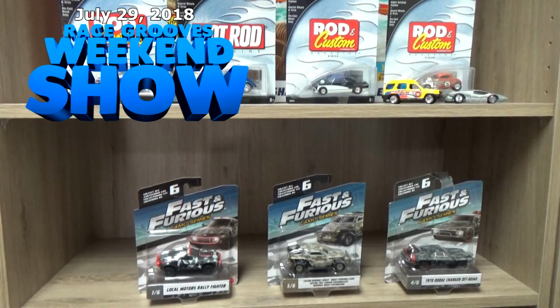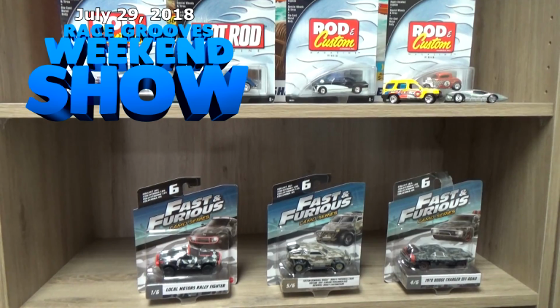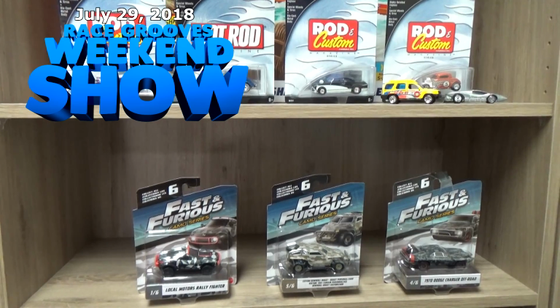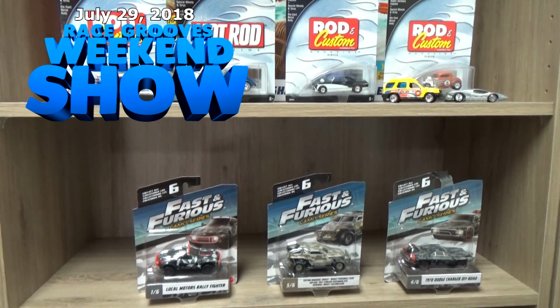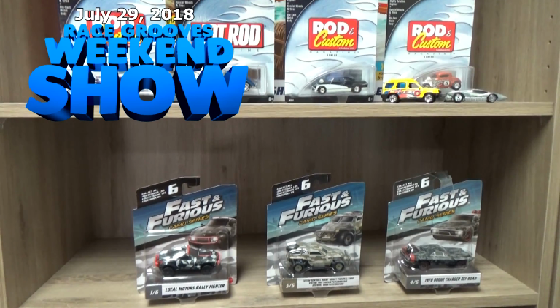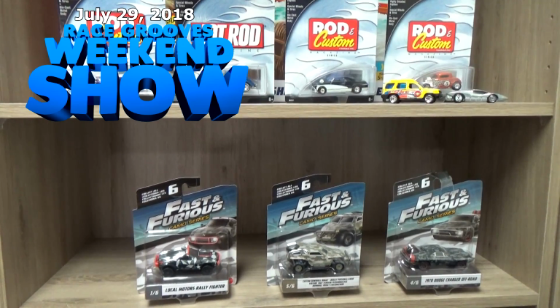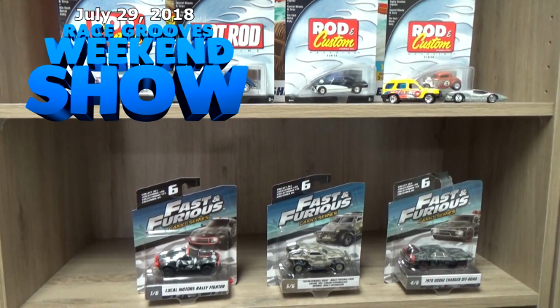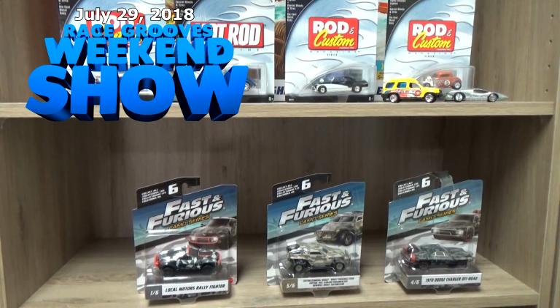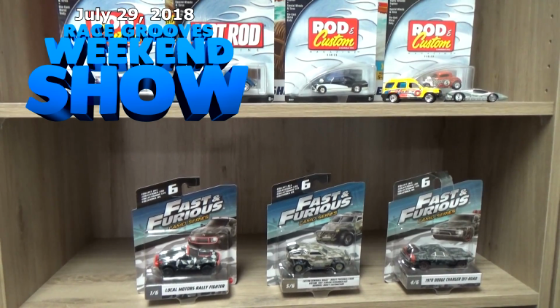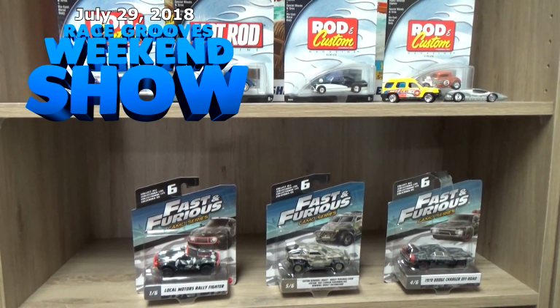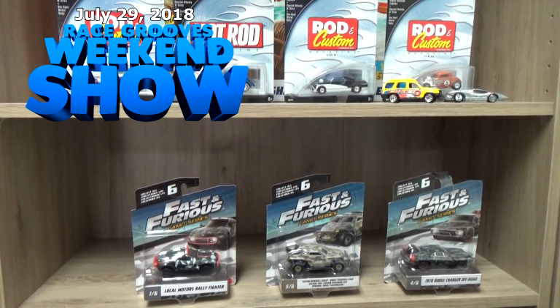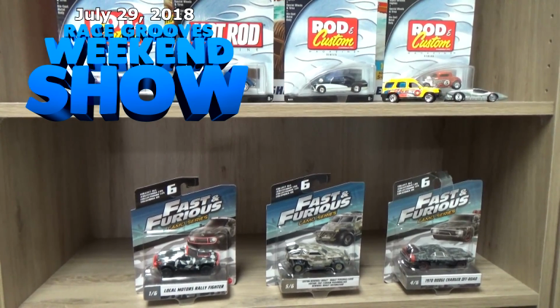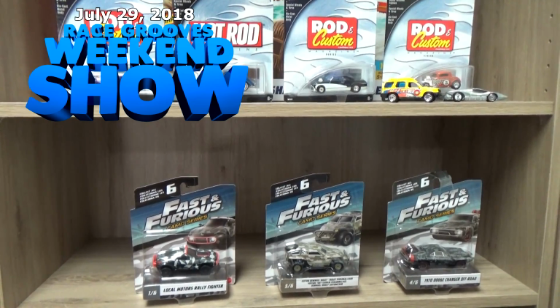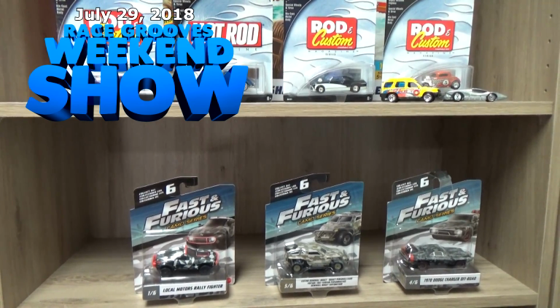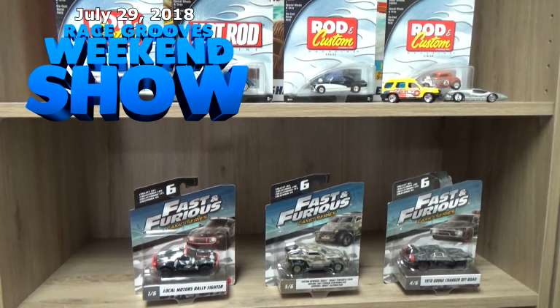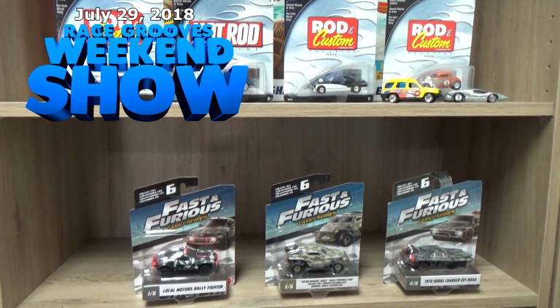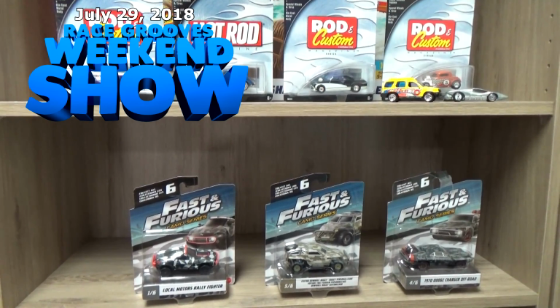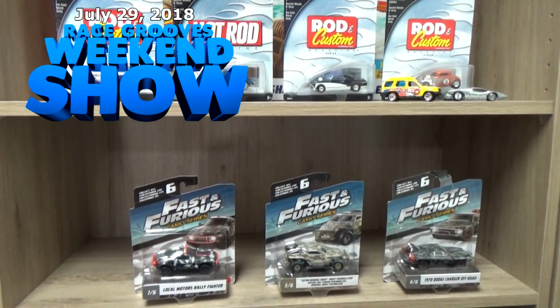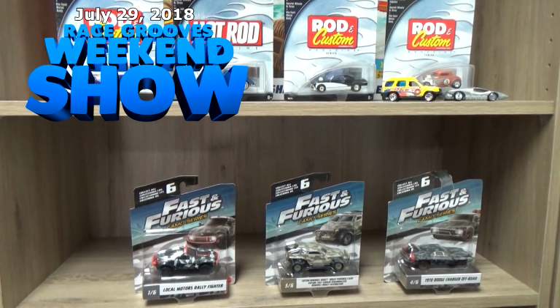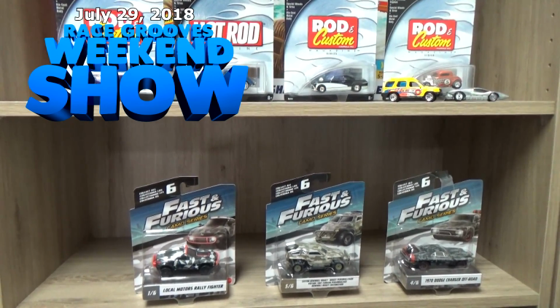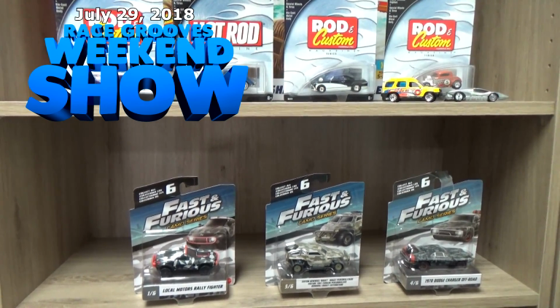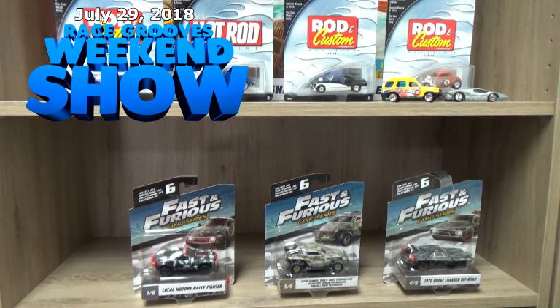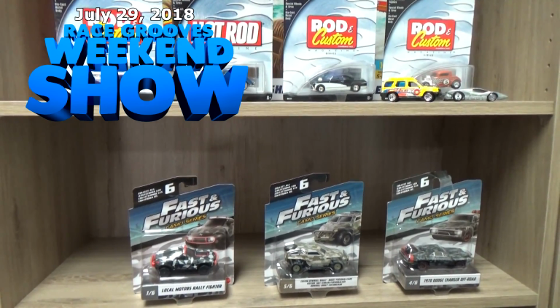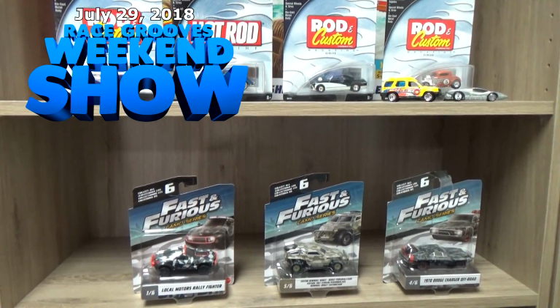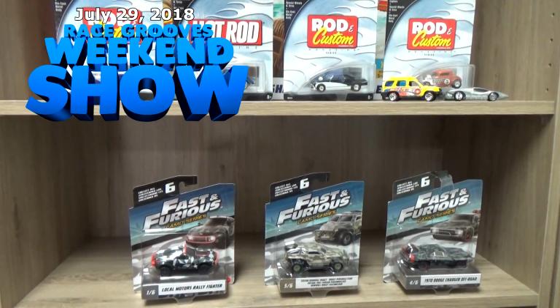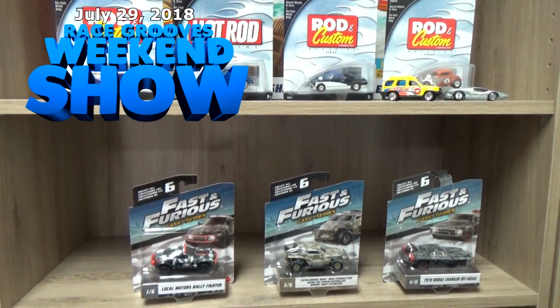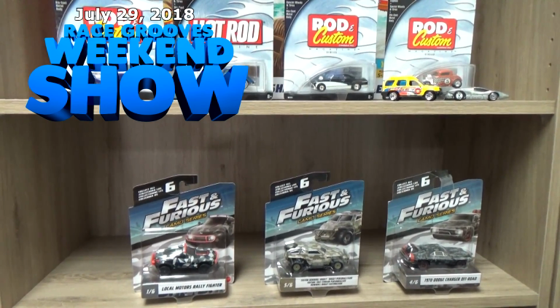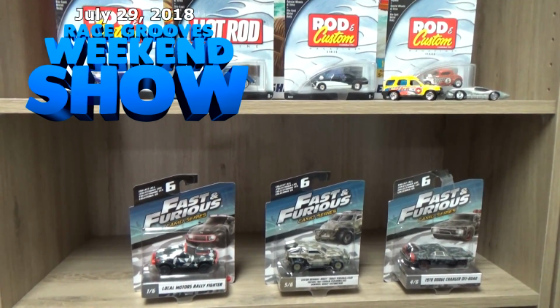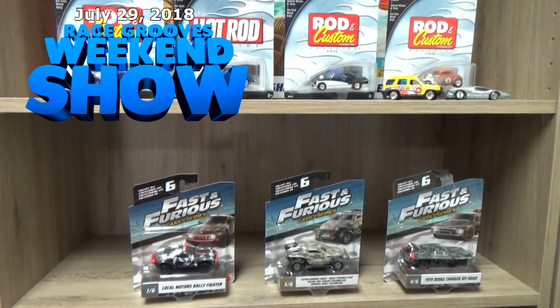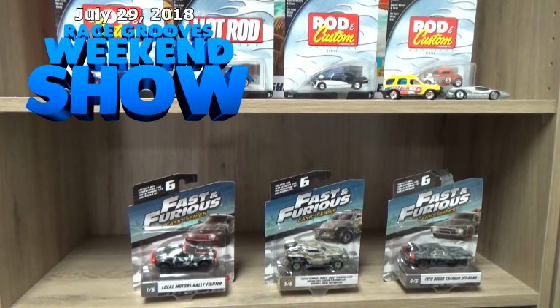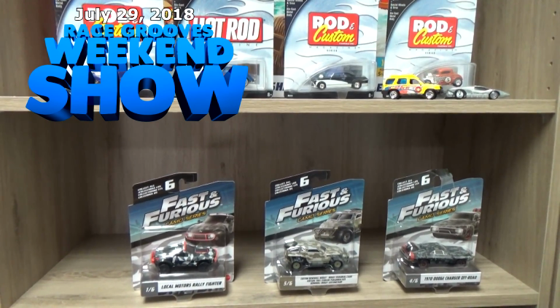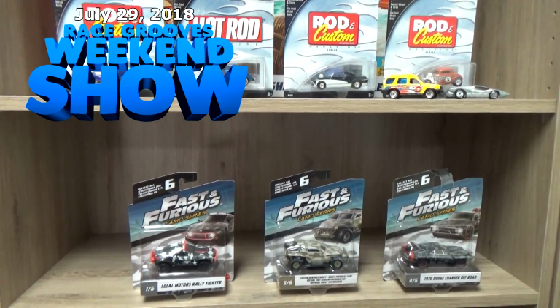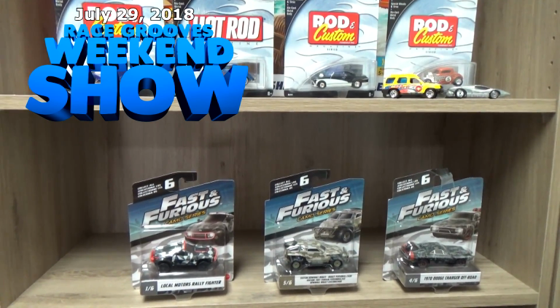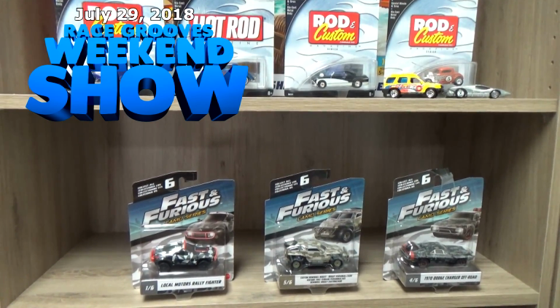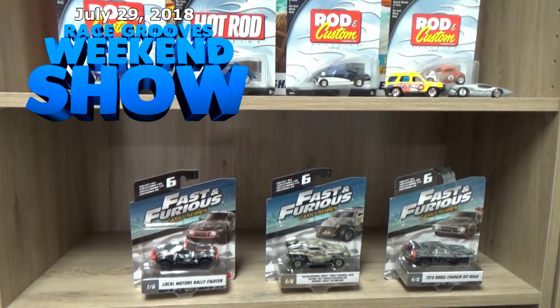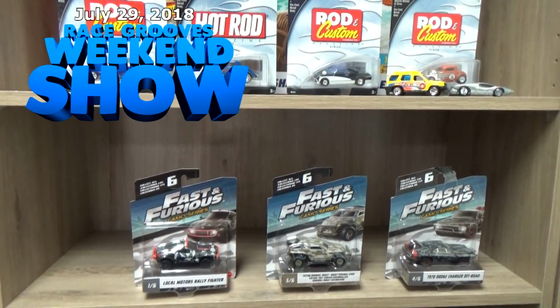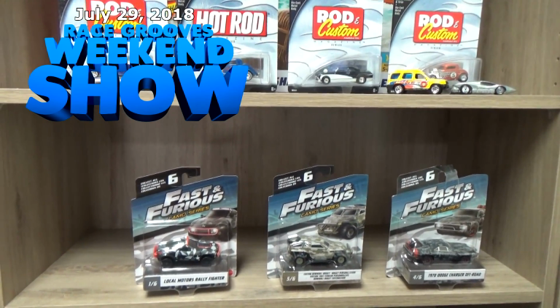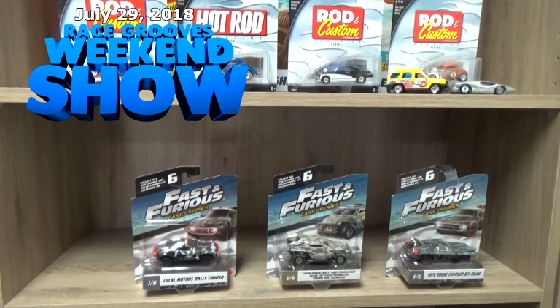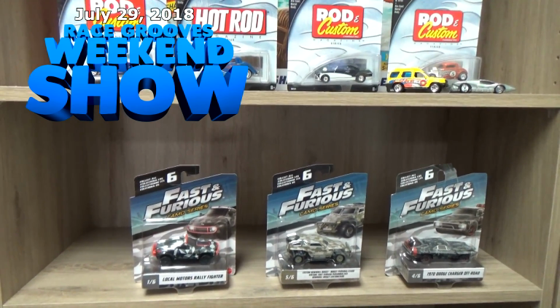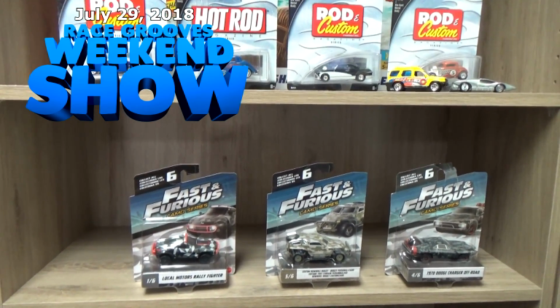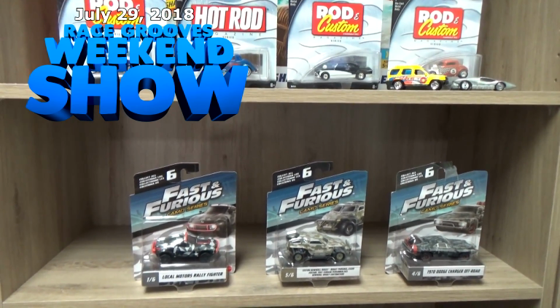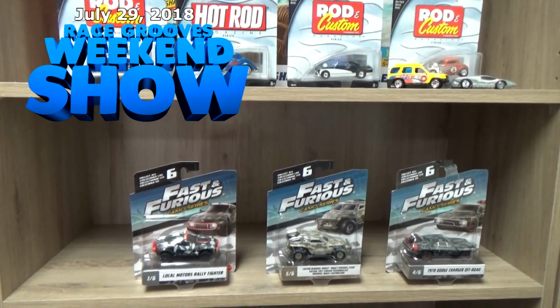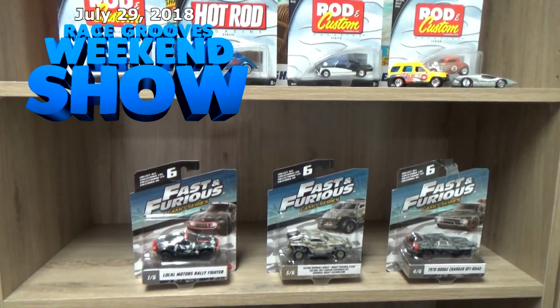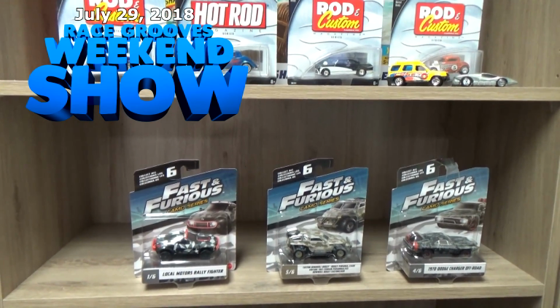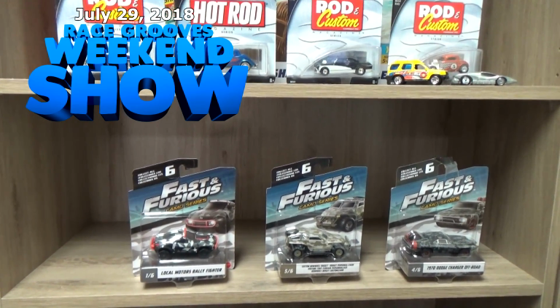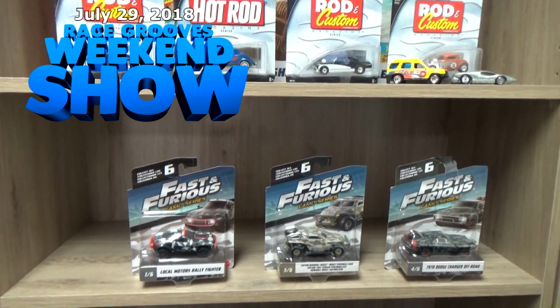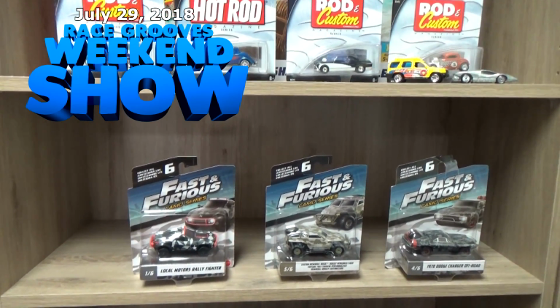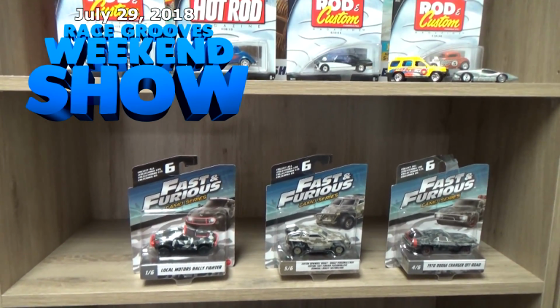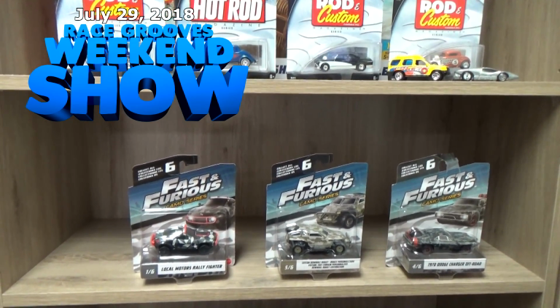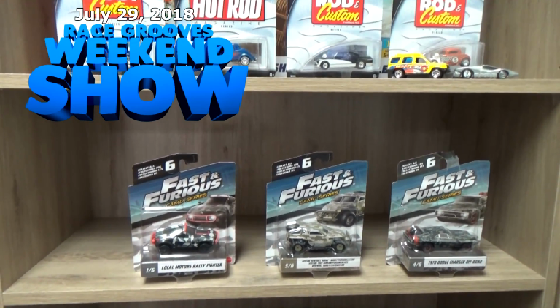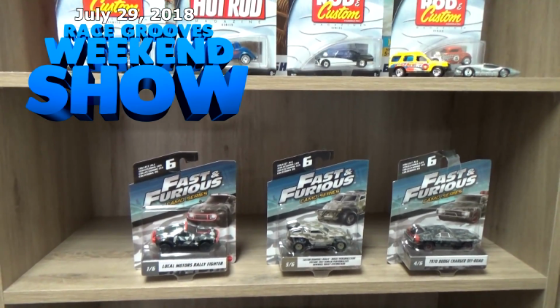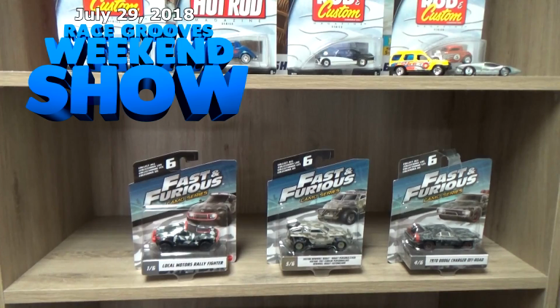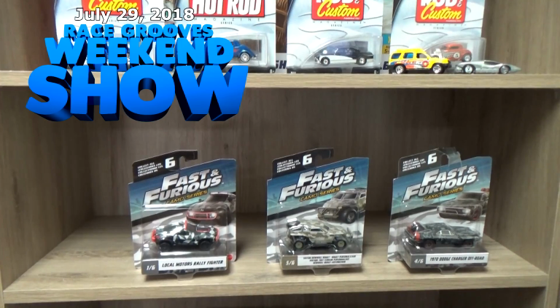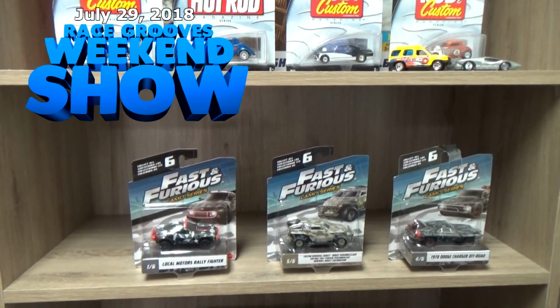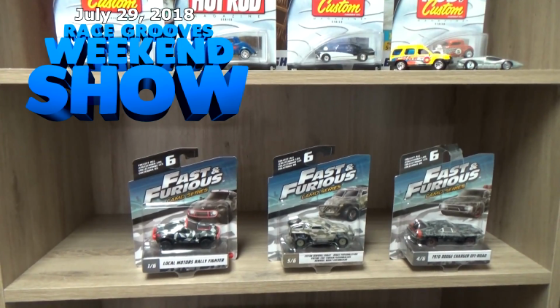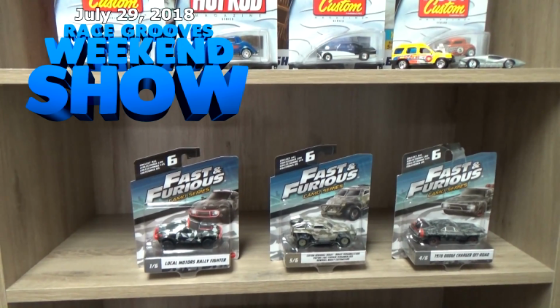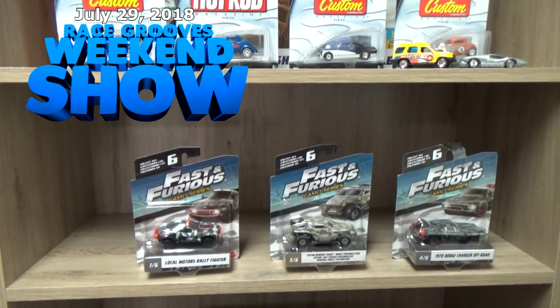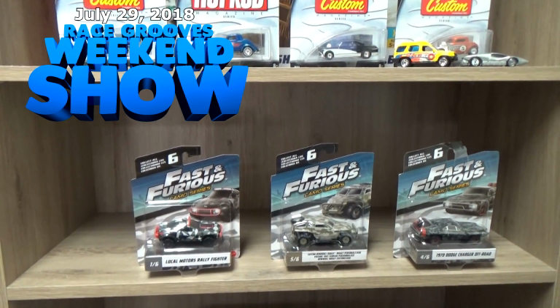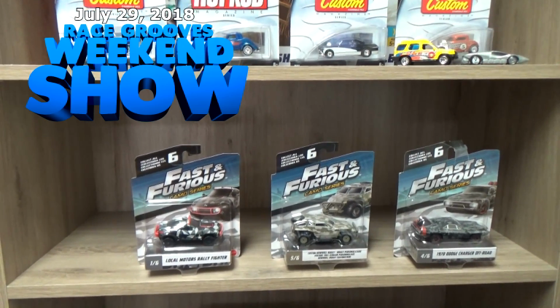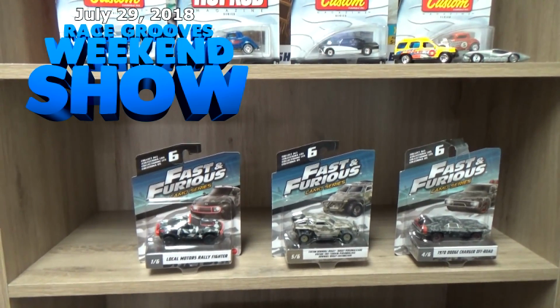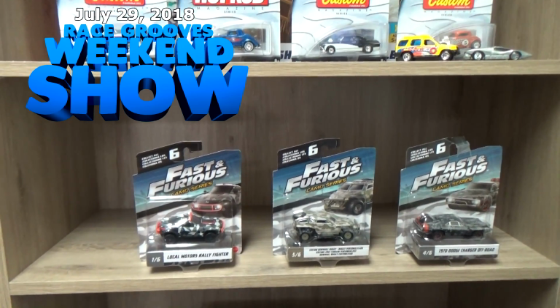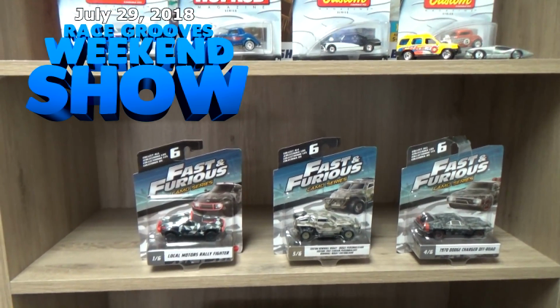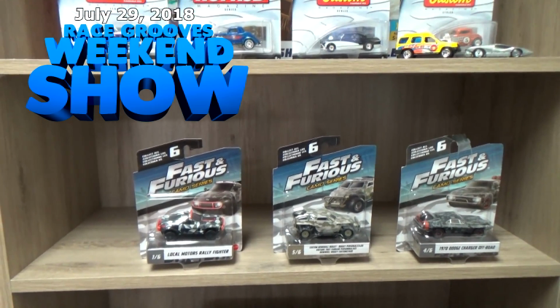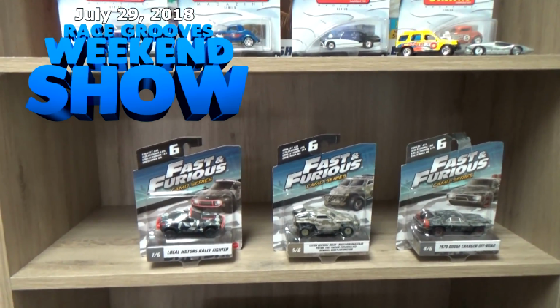Welcome to the Race Crews Weekend Show. Thank you for popping in. You know these Mattel Fast and Furious cars? They were pretty cool.